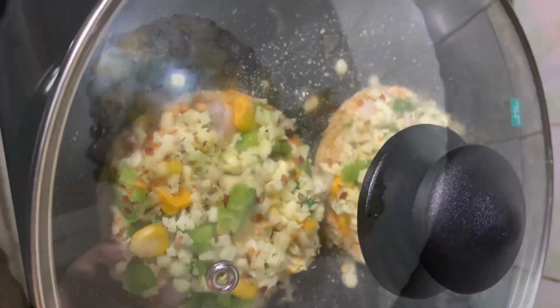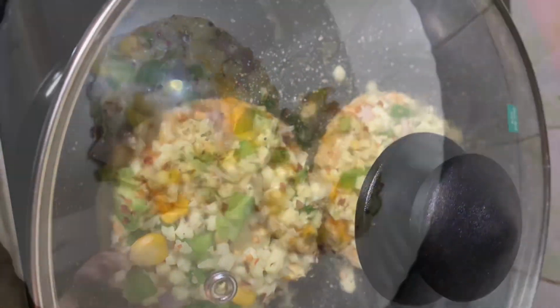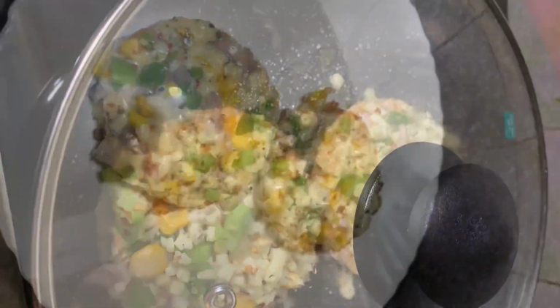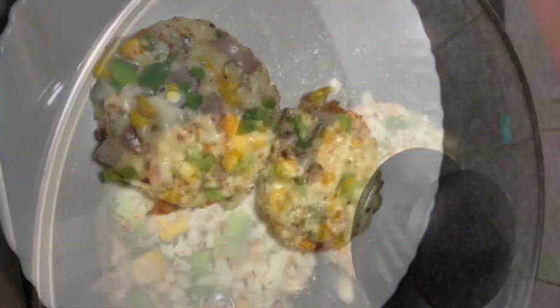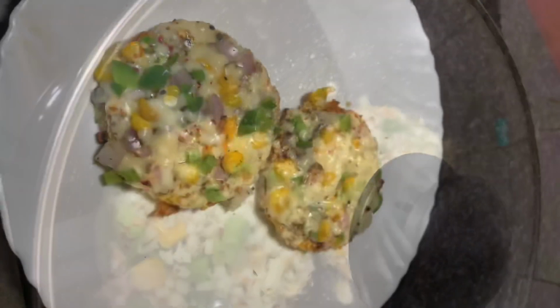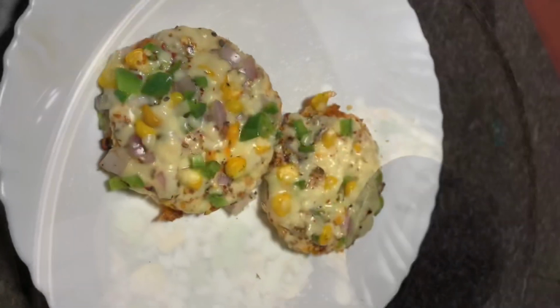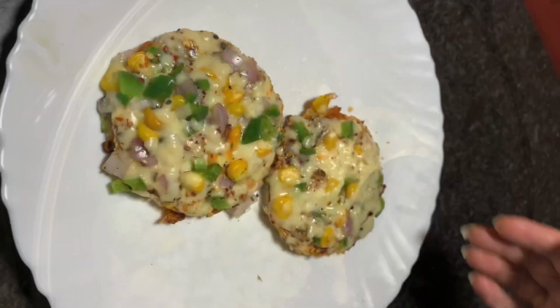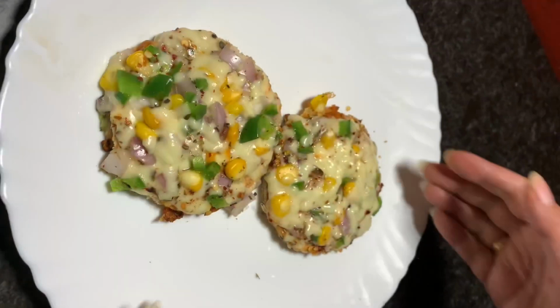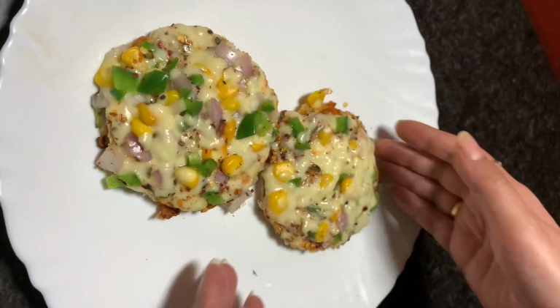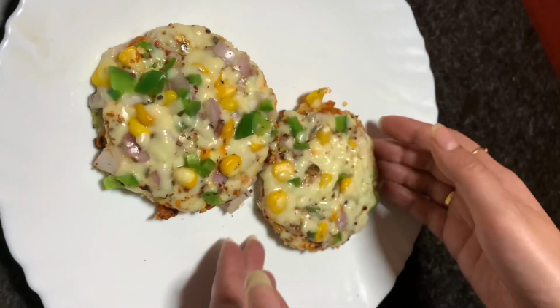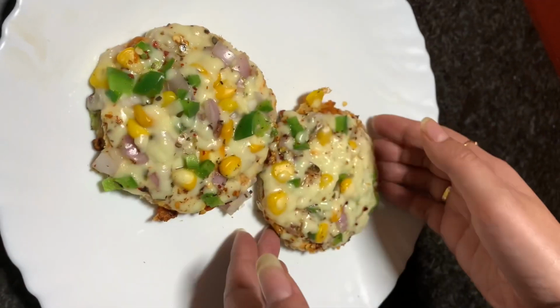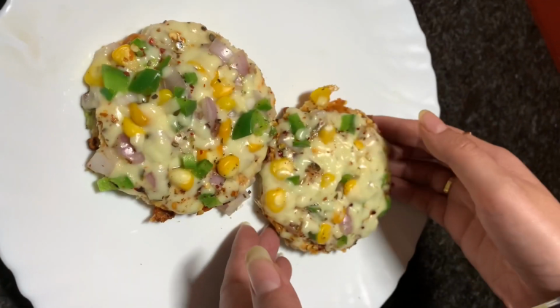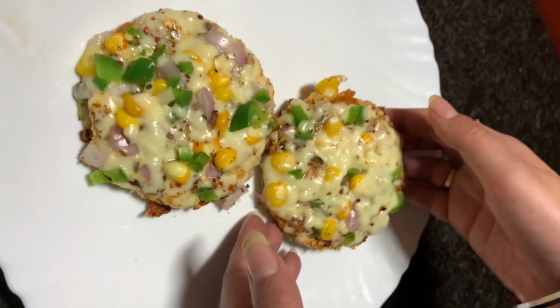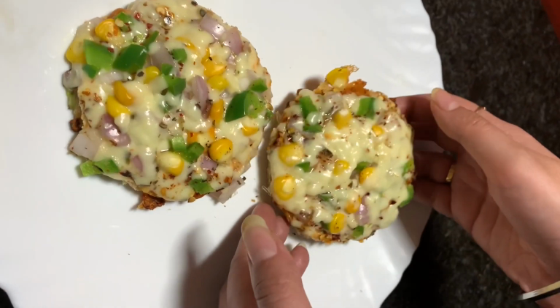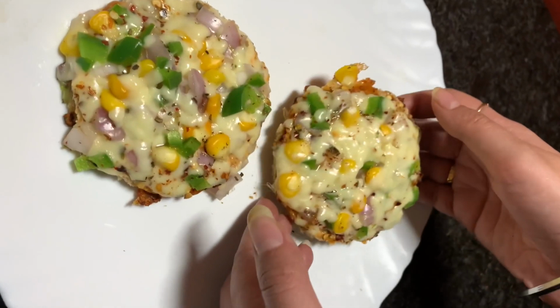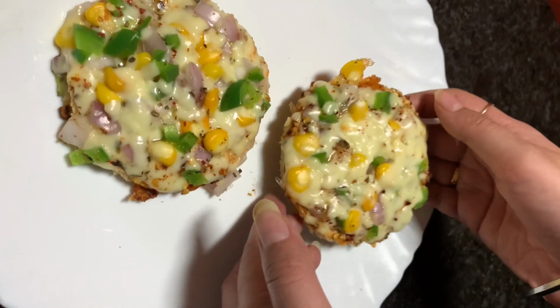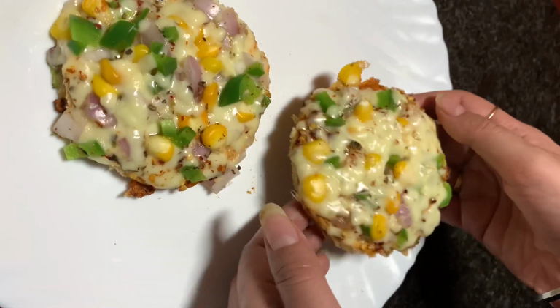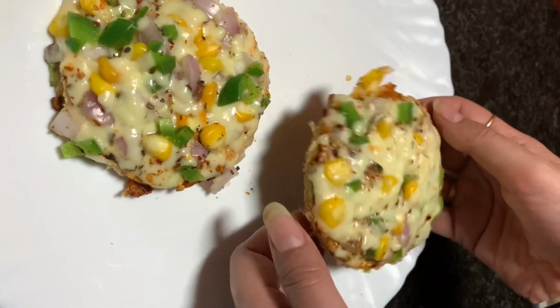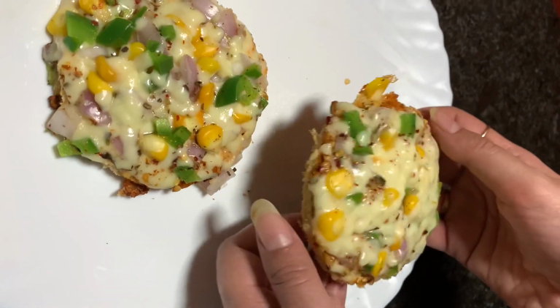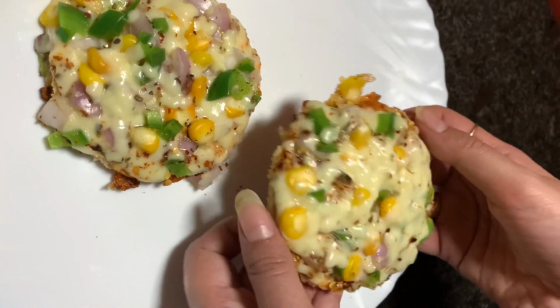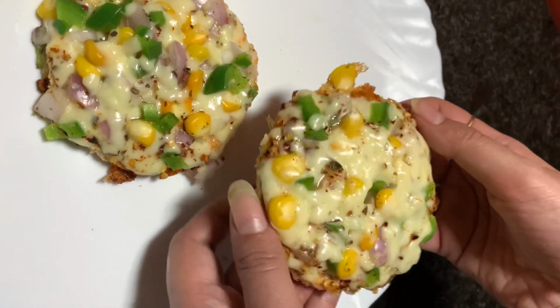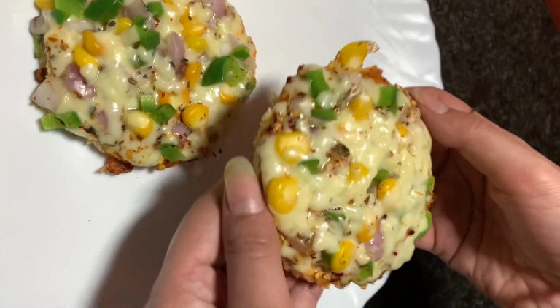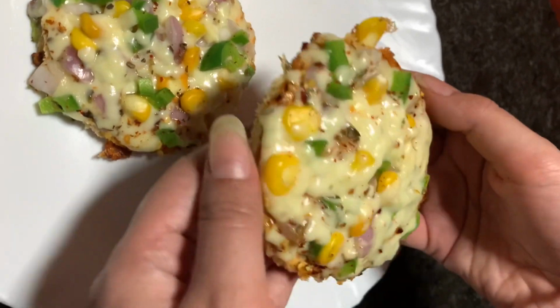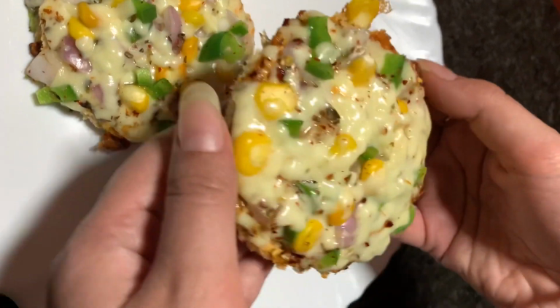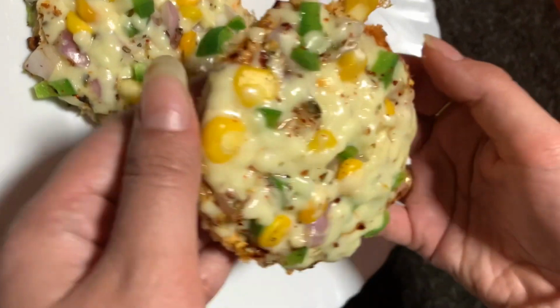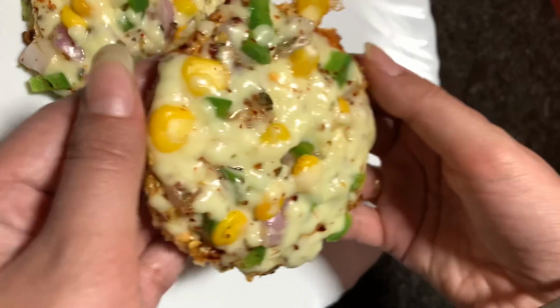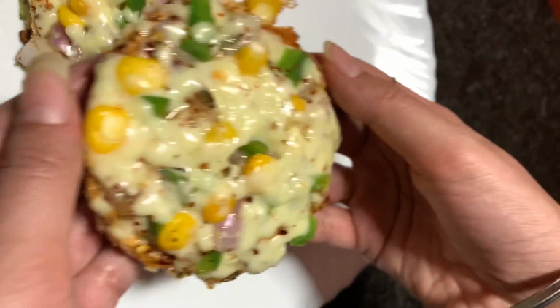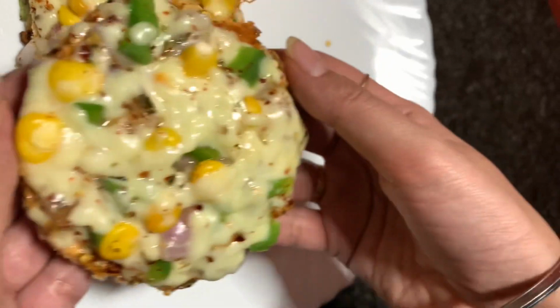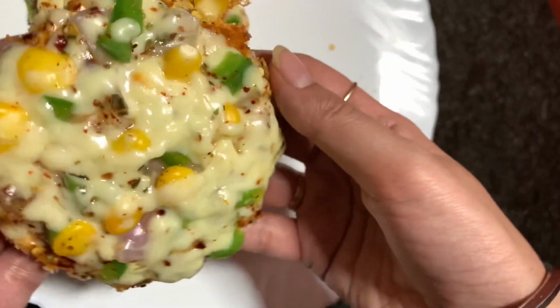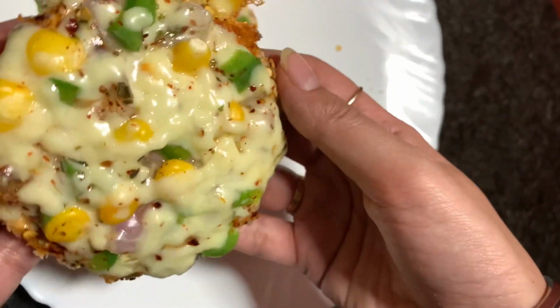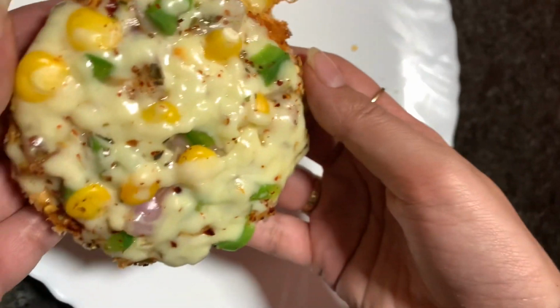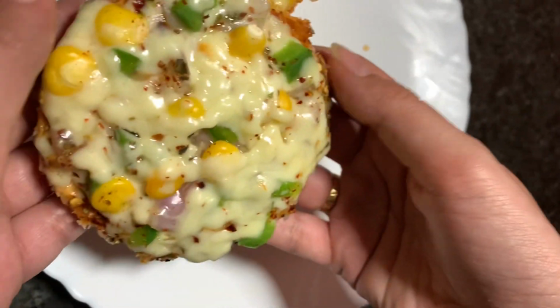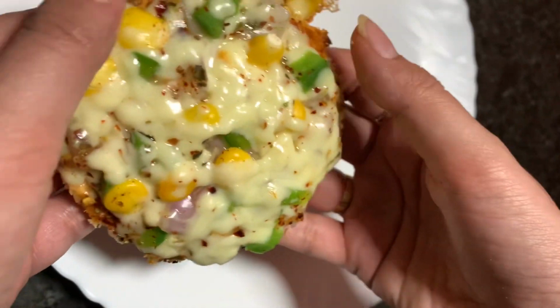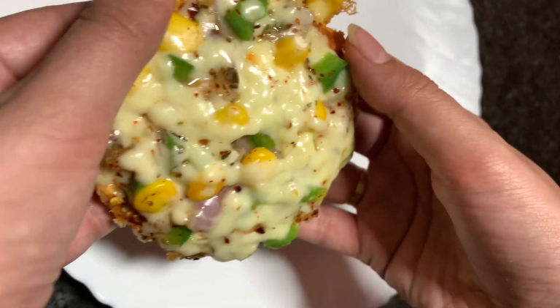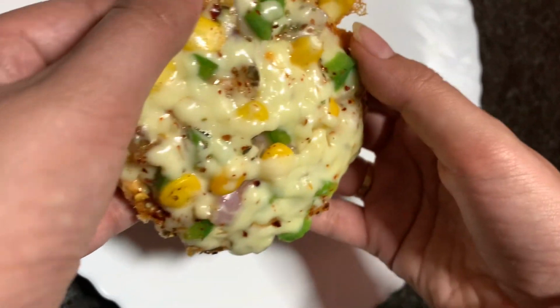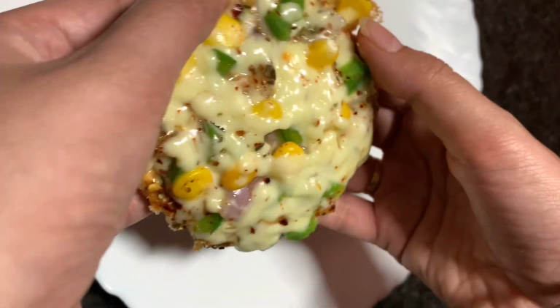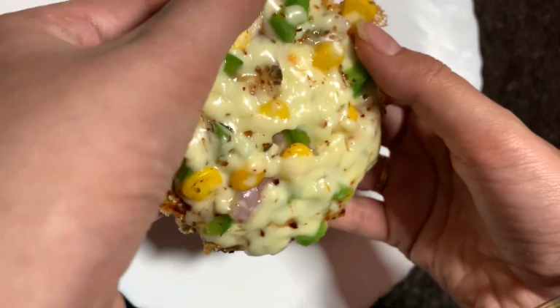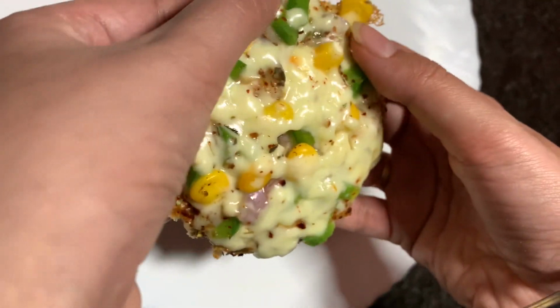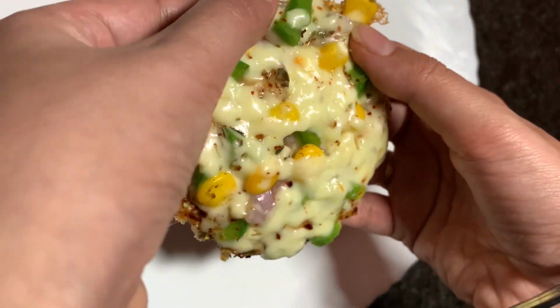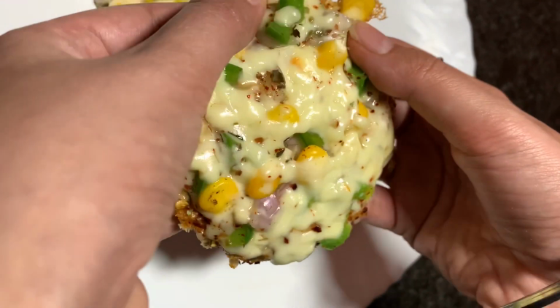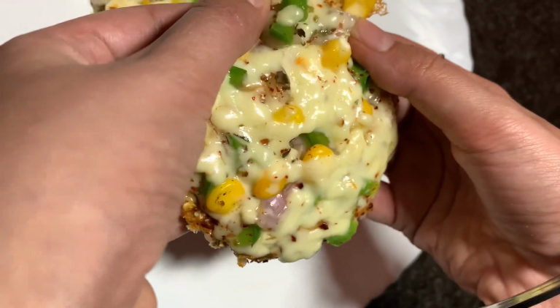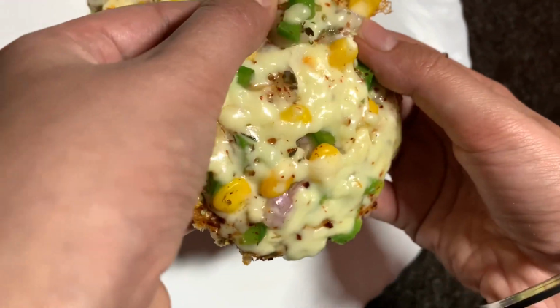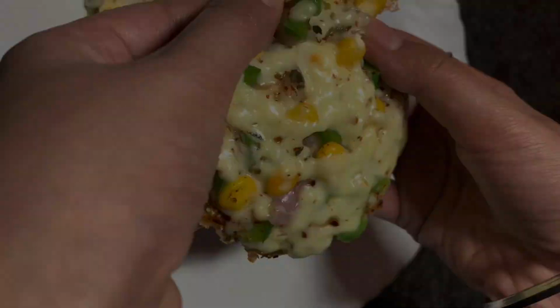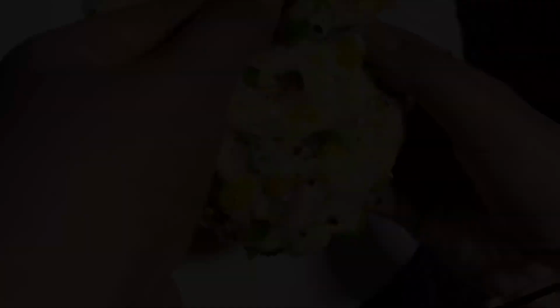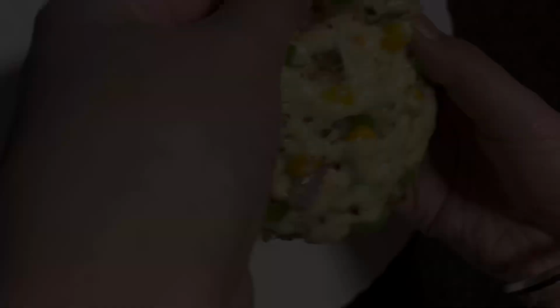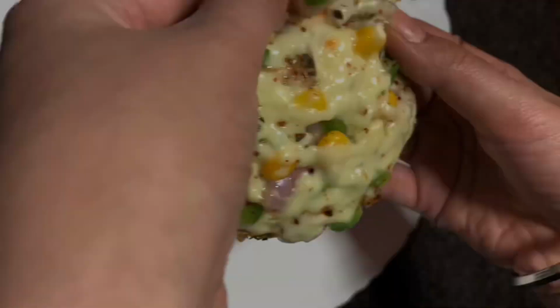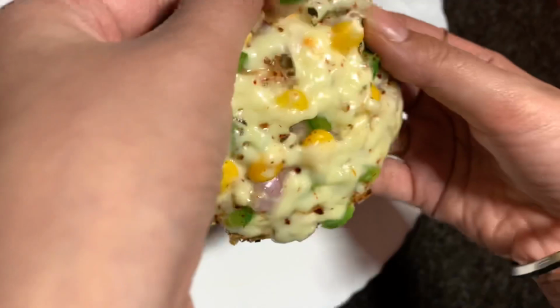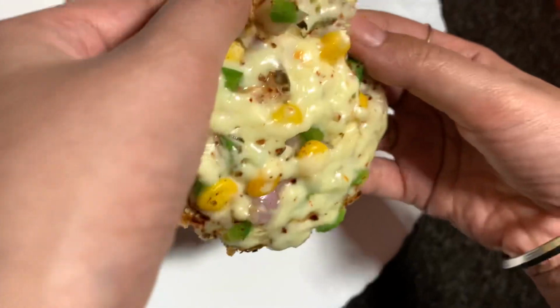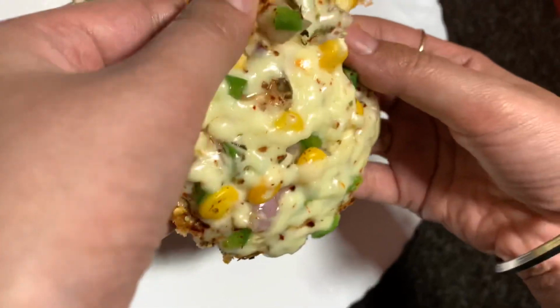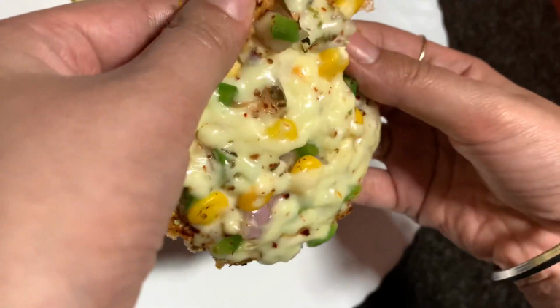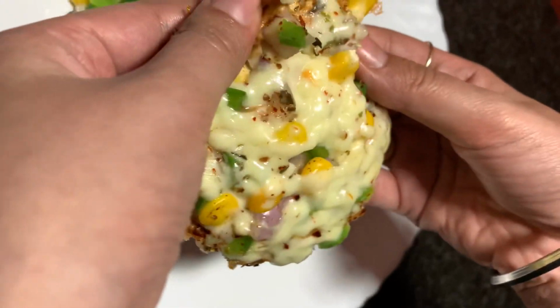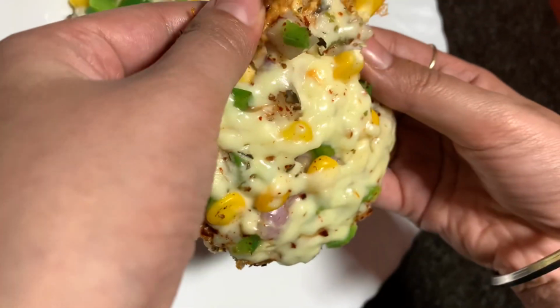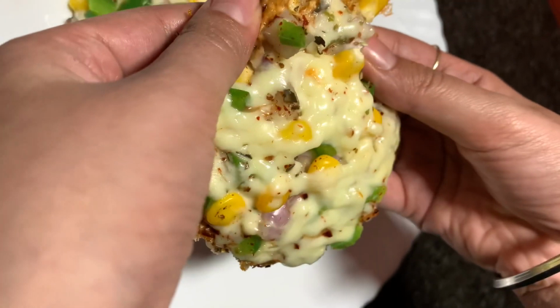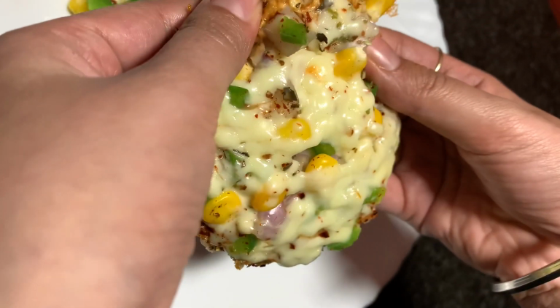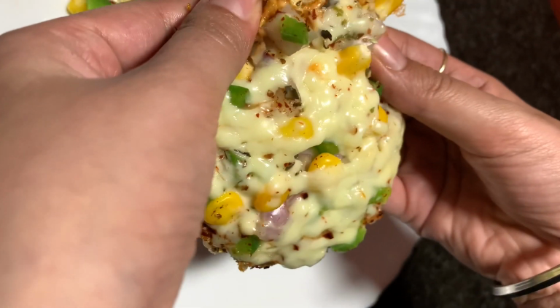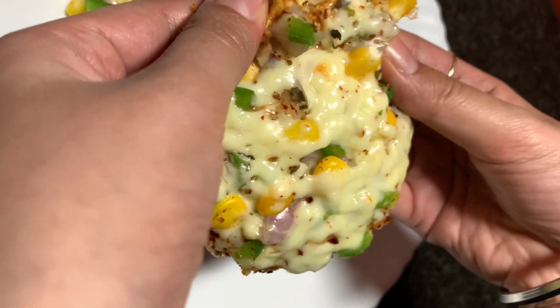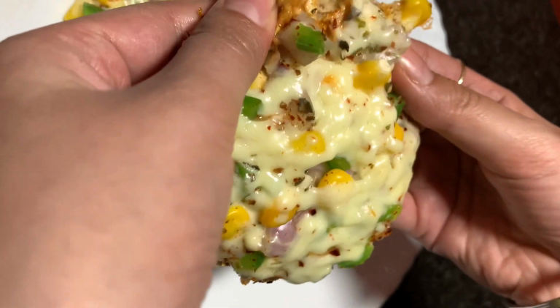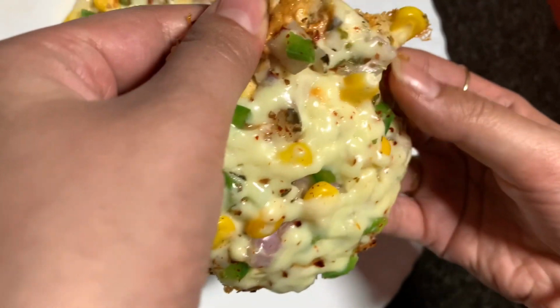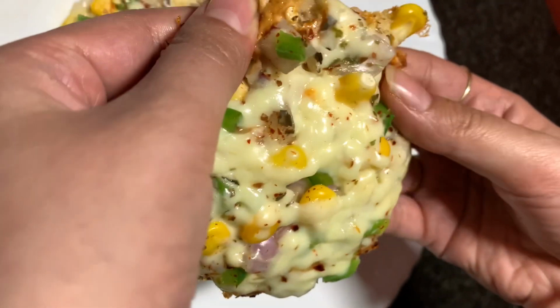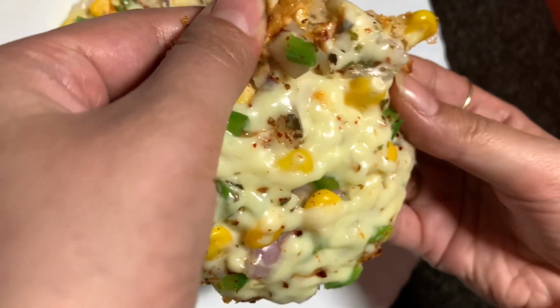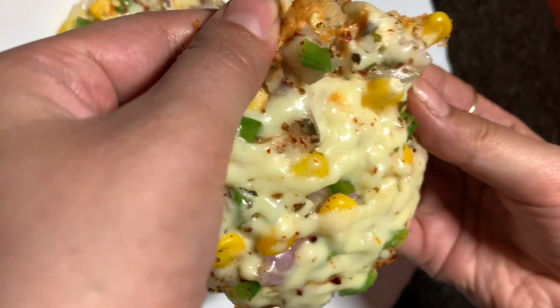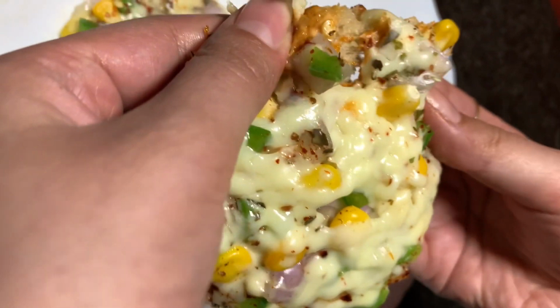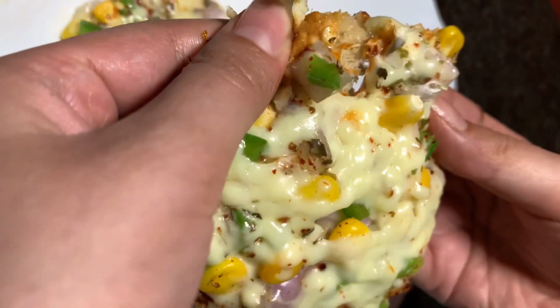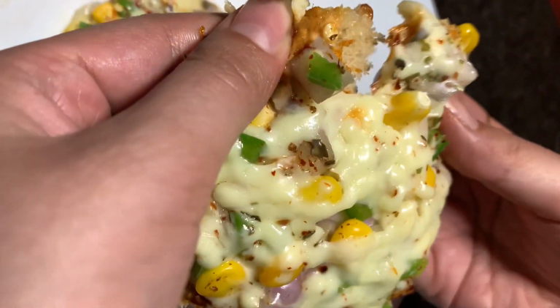So here our bread pizza is ready — just look at this! First we will see a little cheese pull looking at this.